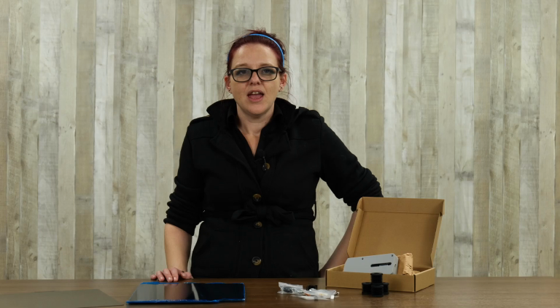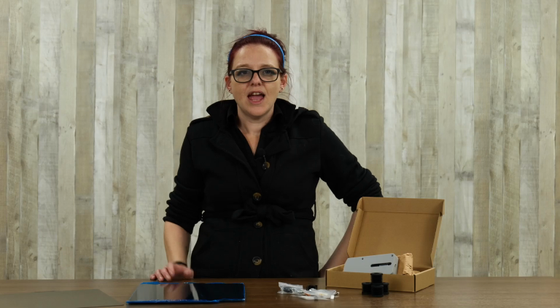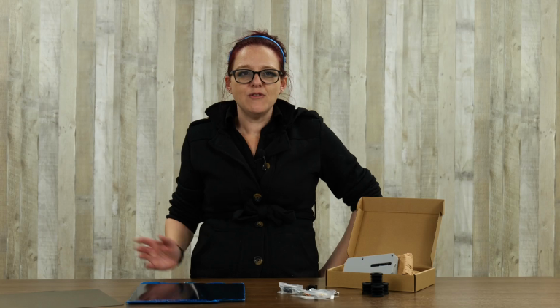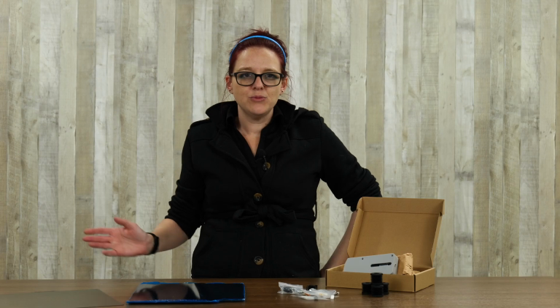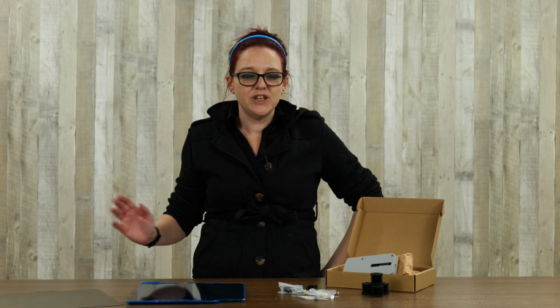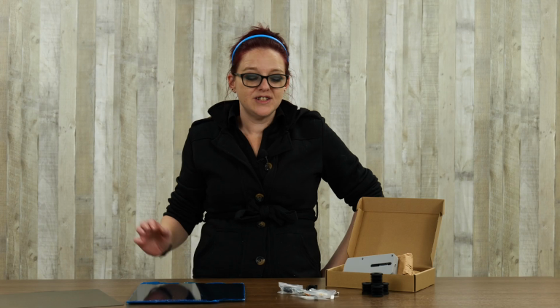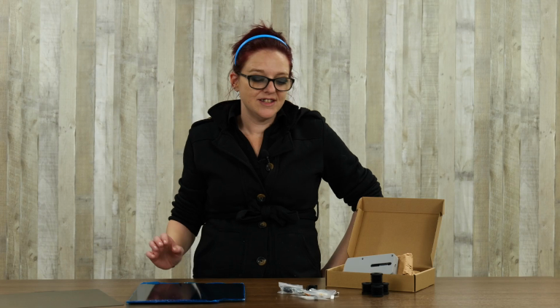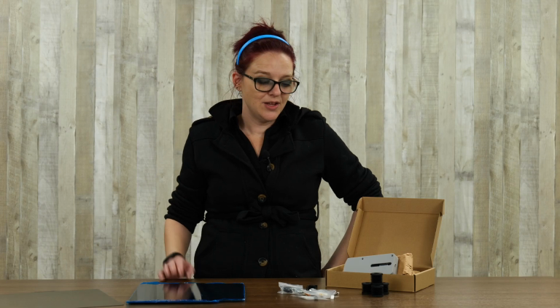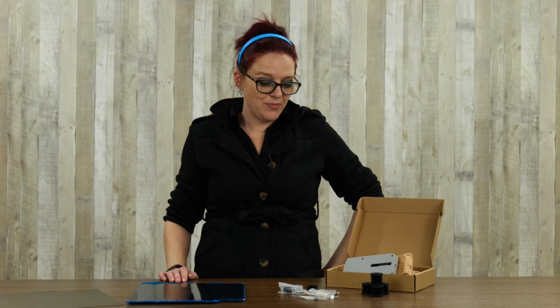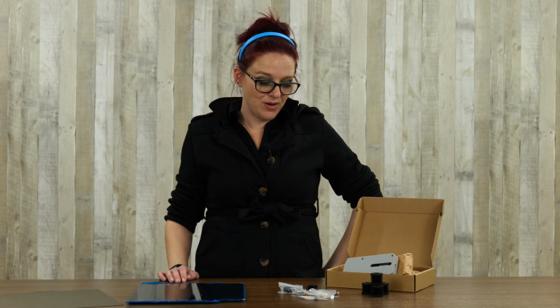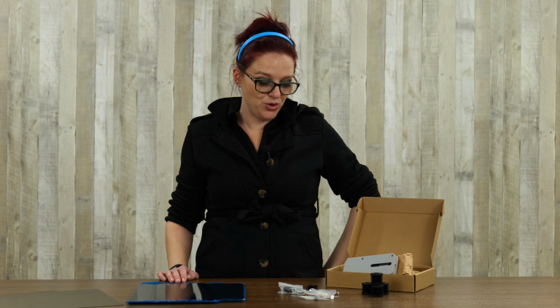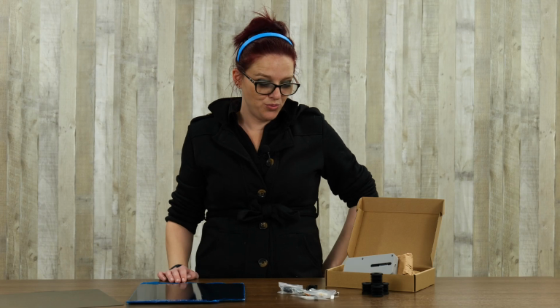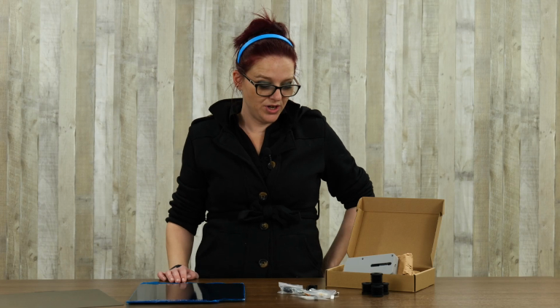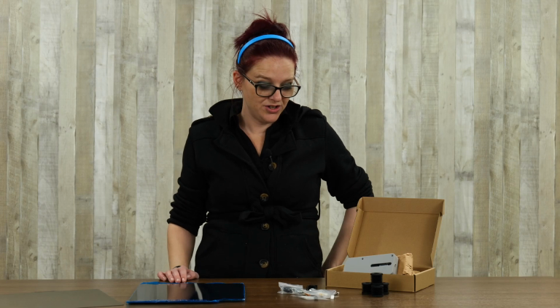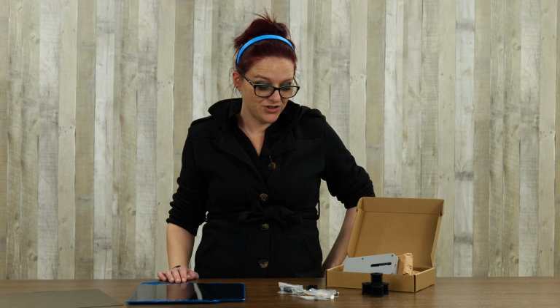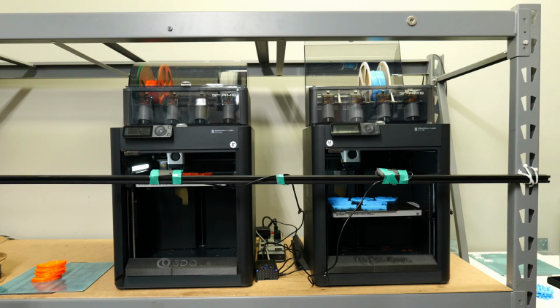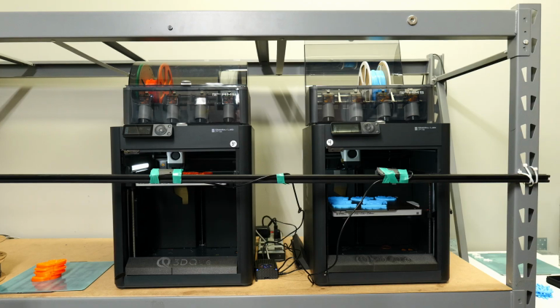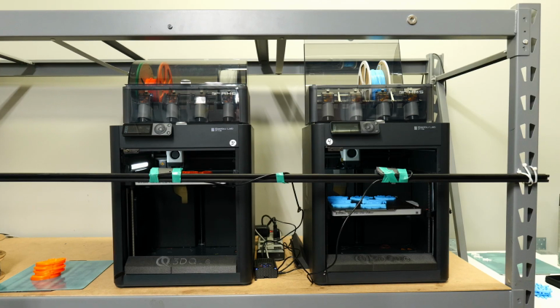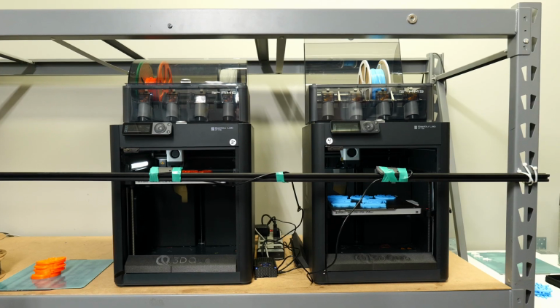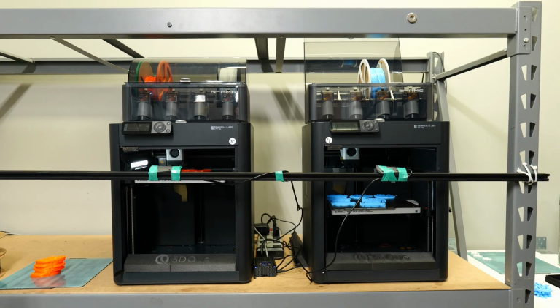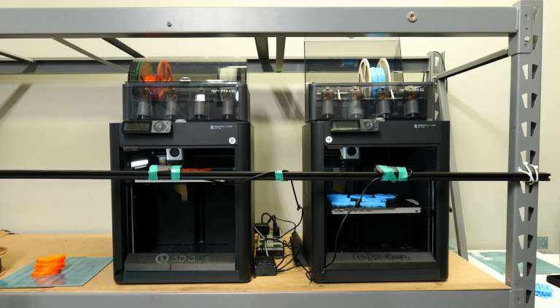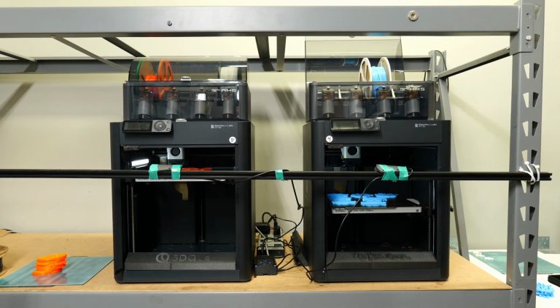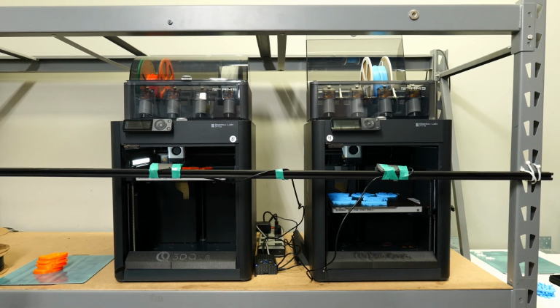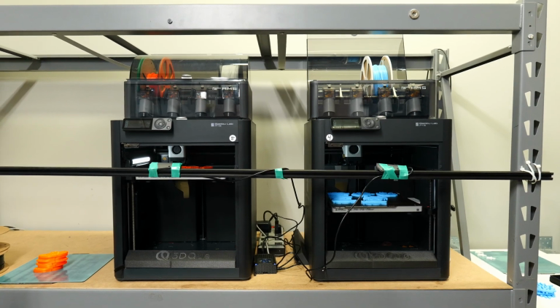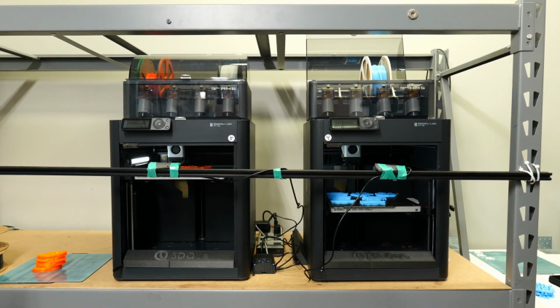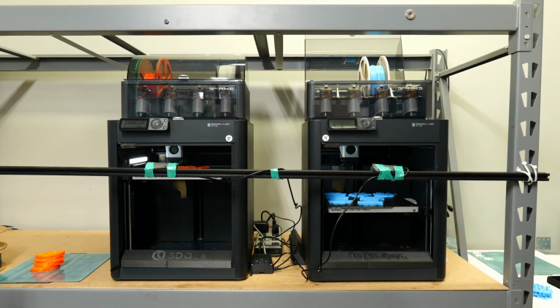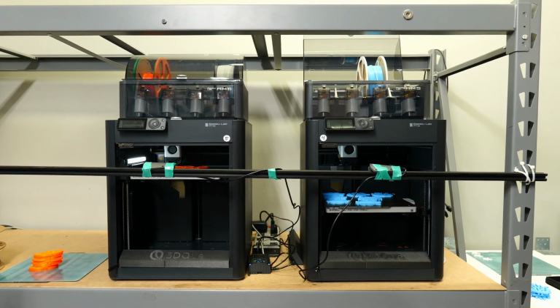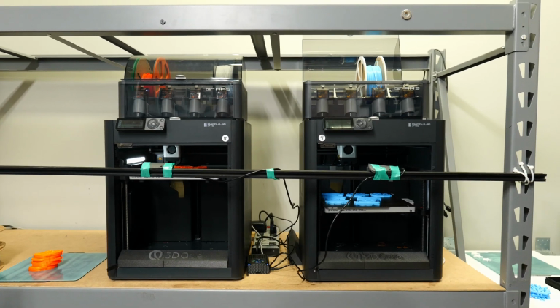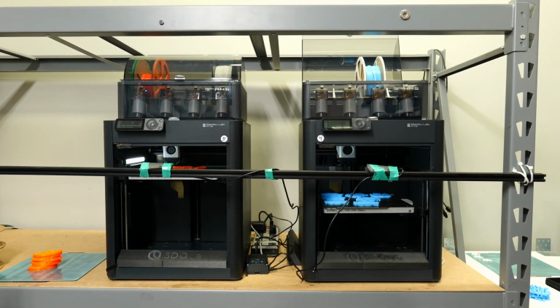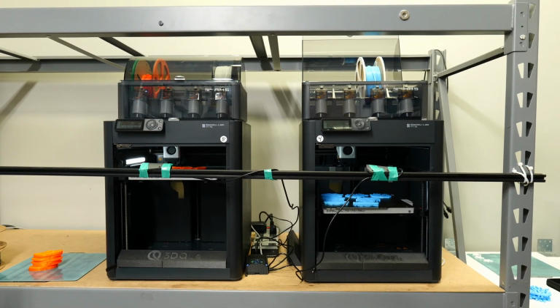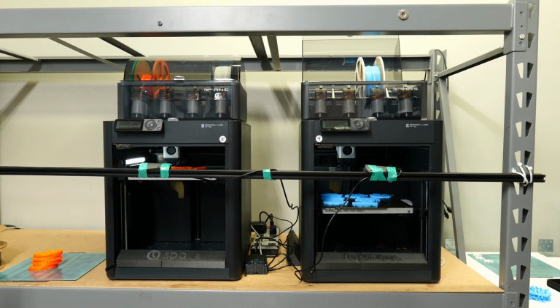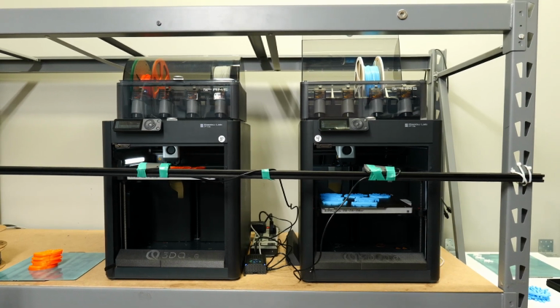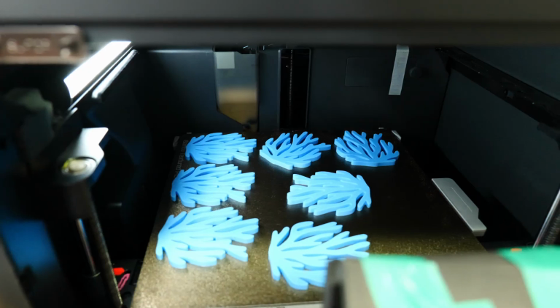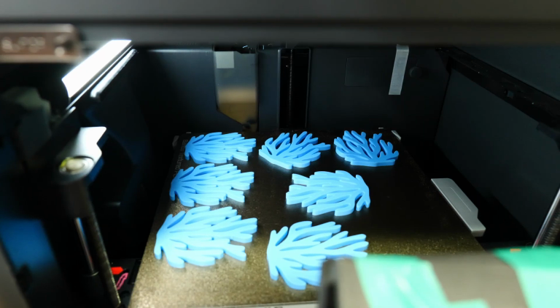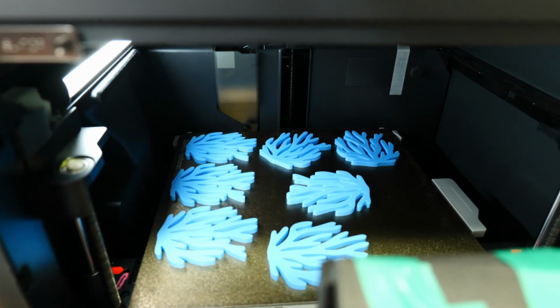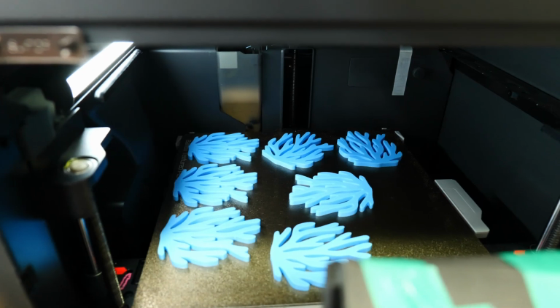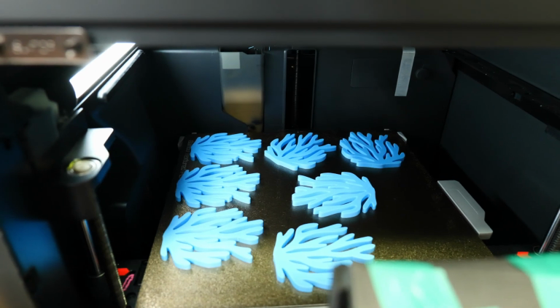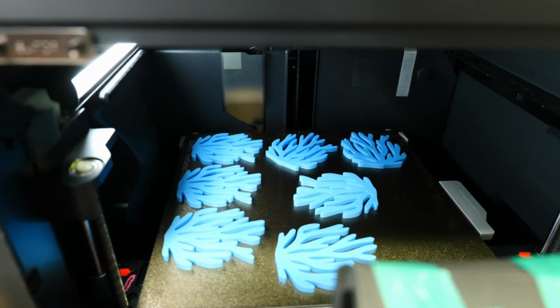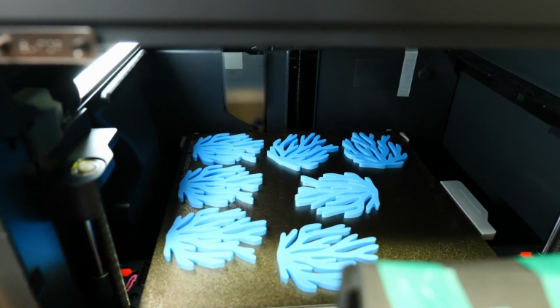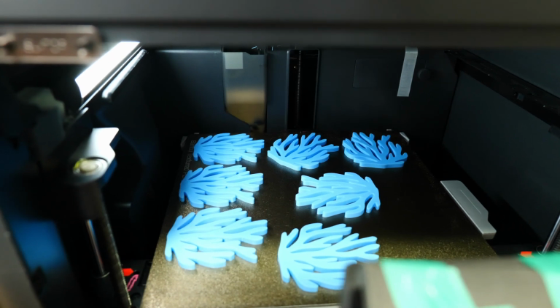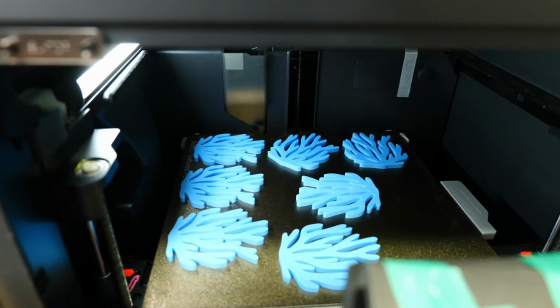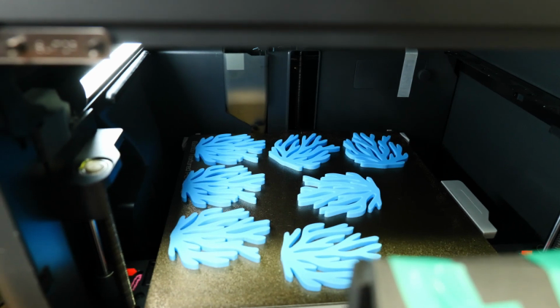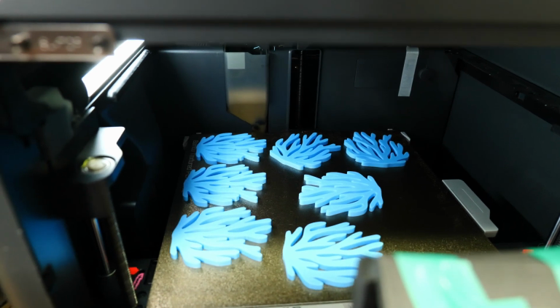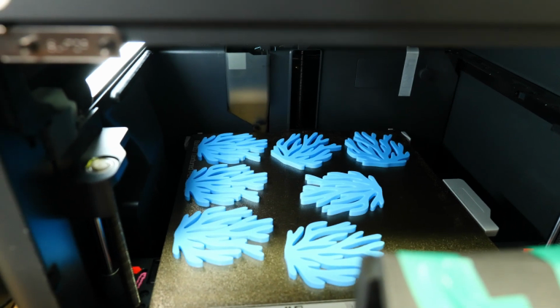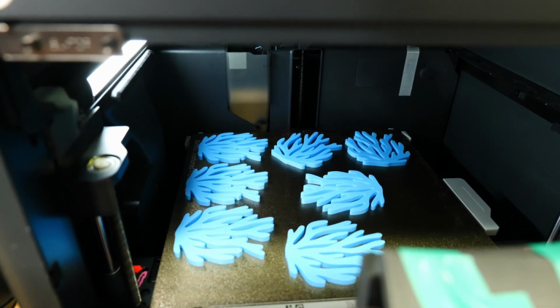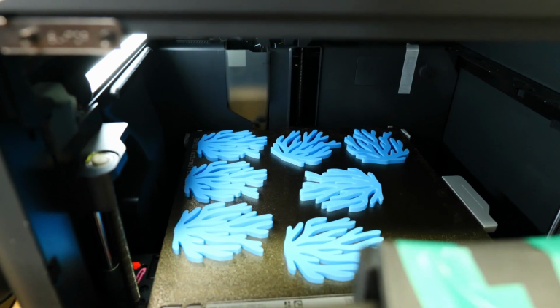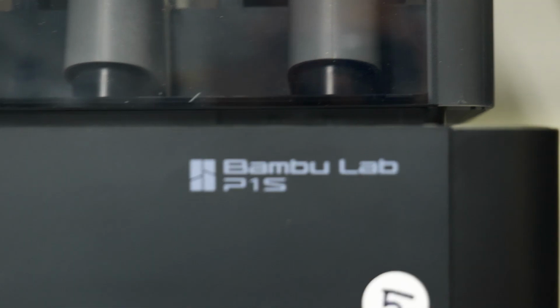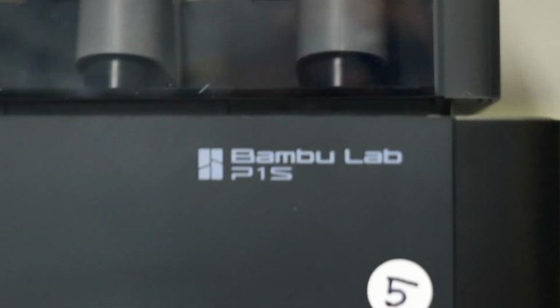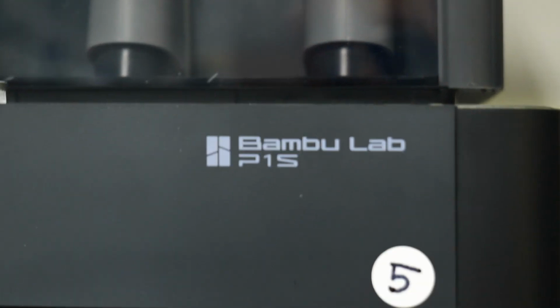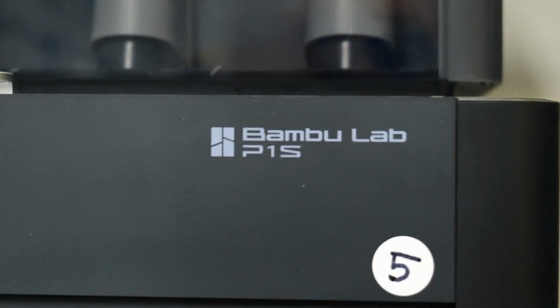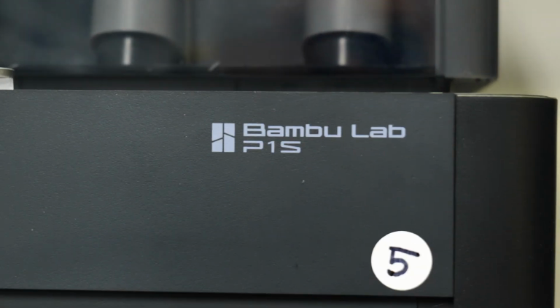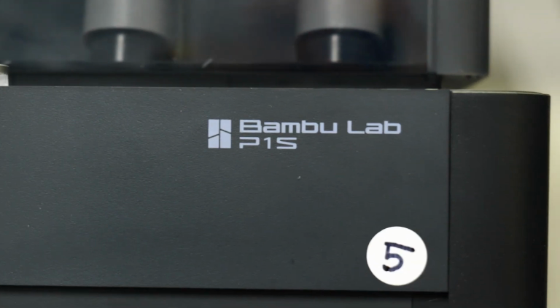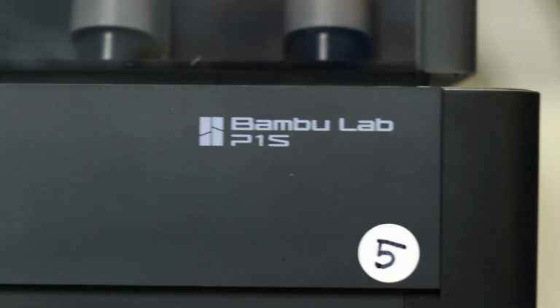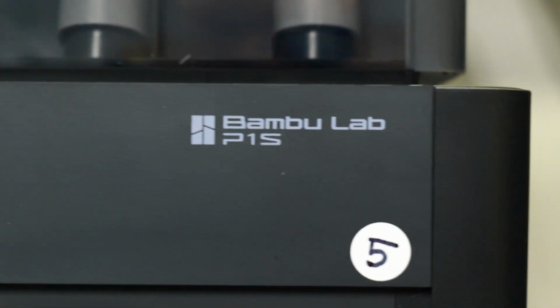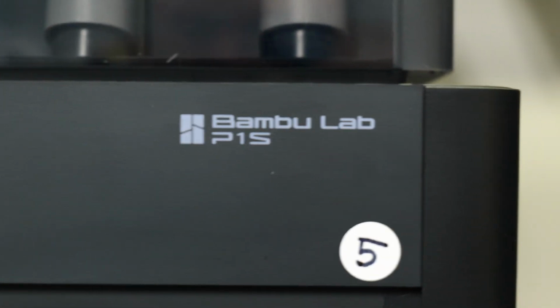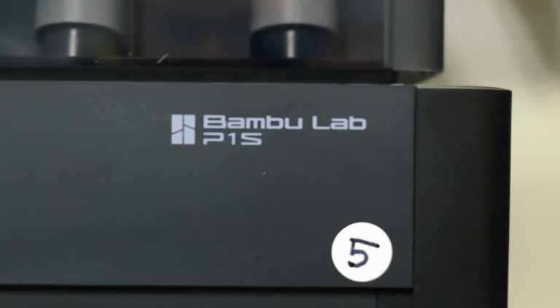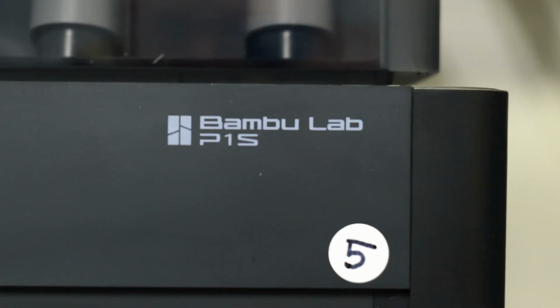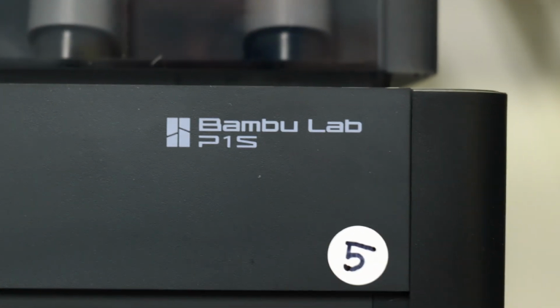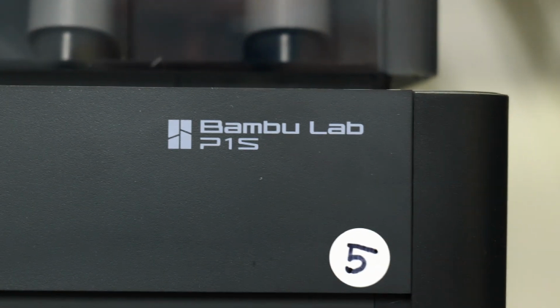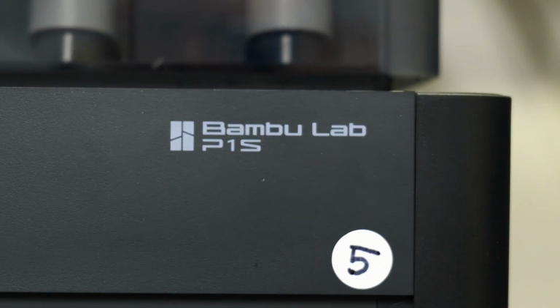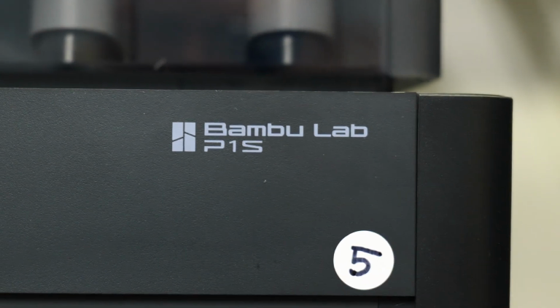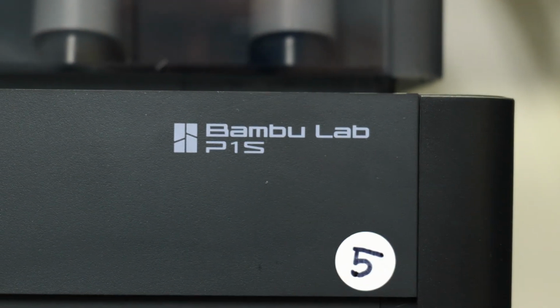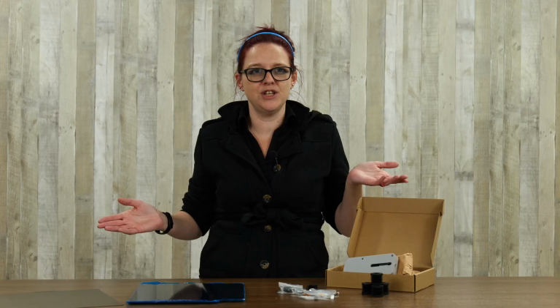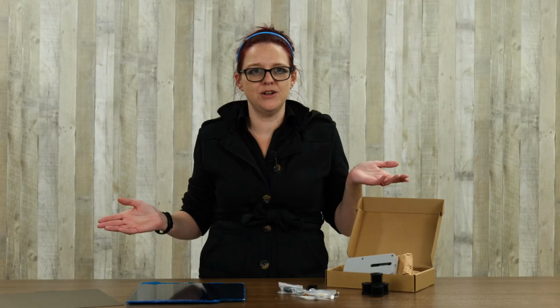Everybody says that bamboo printers are absolutely great right out of the box. They're not wrong, but let's talk about some upgrades that we can put on them too.